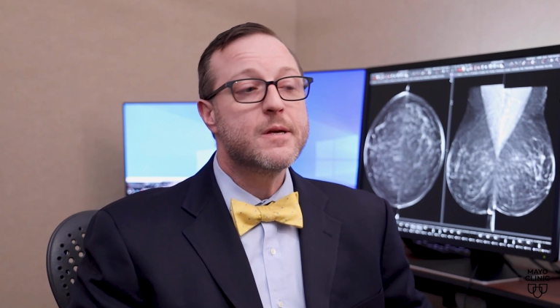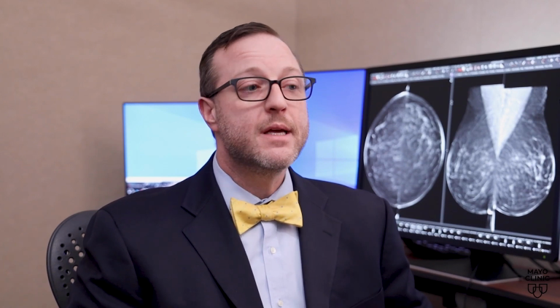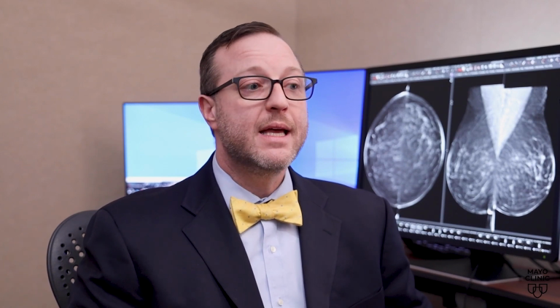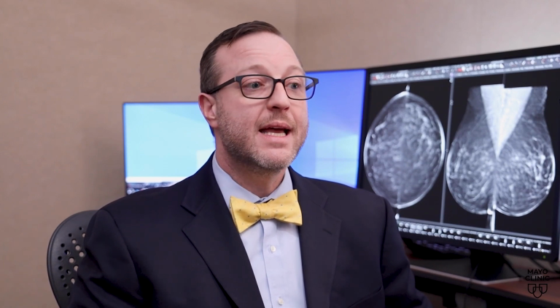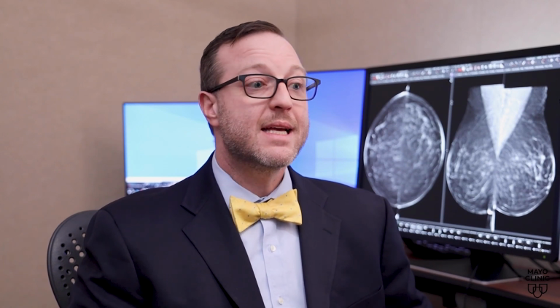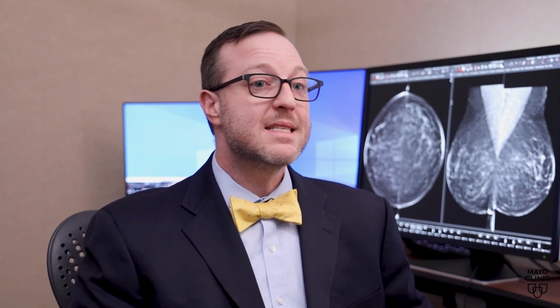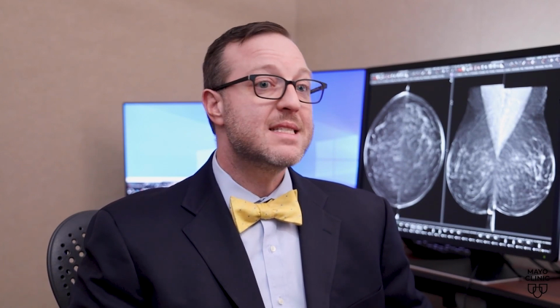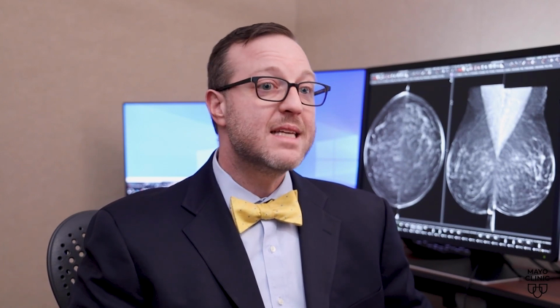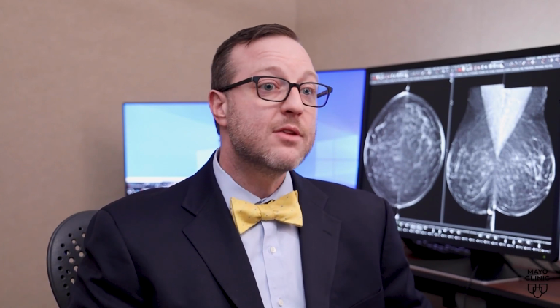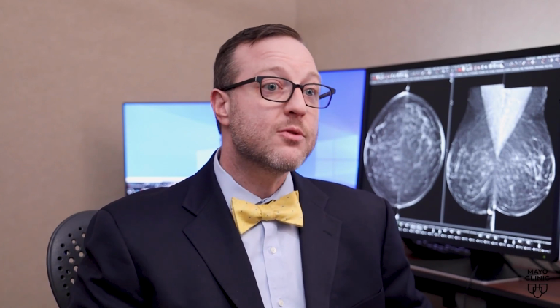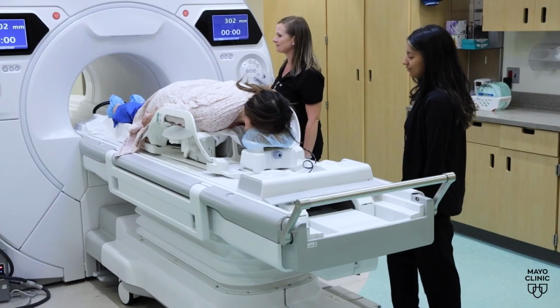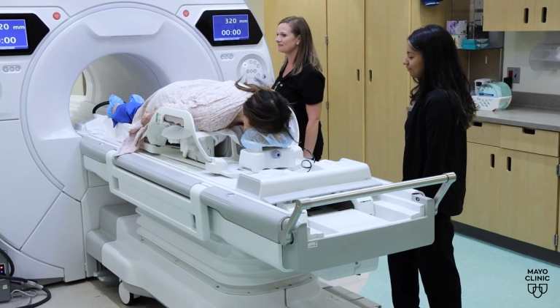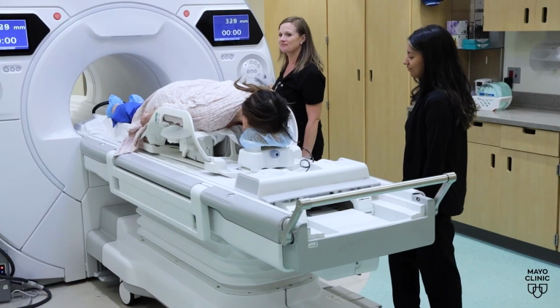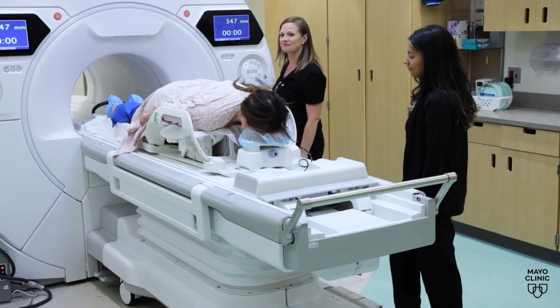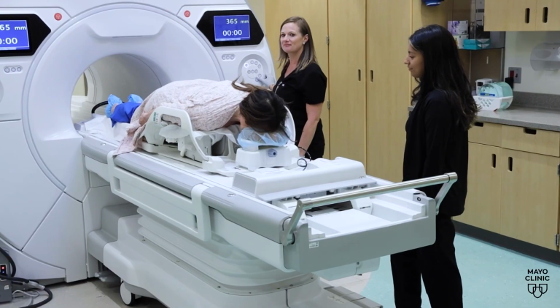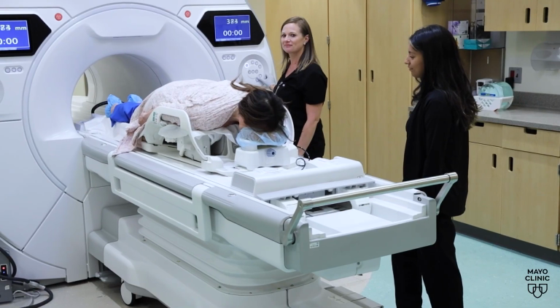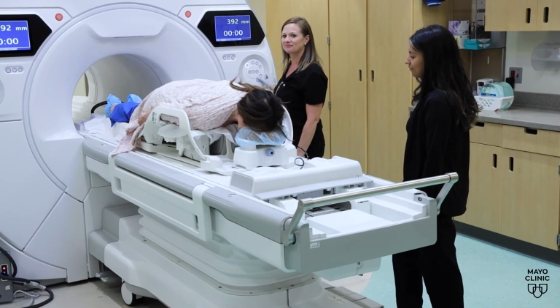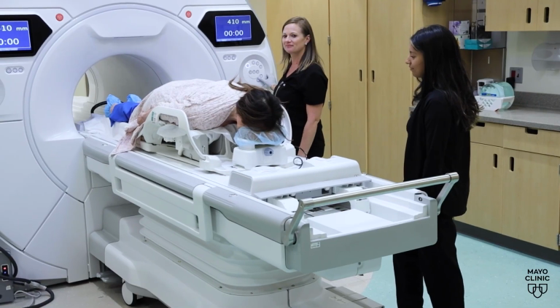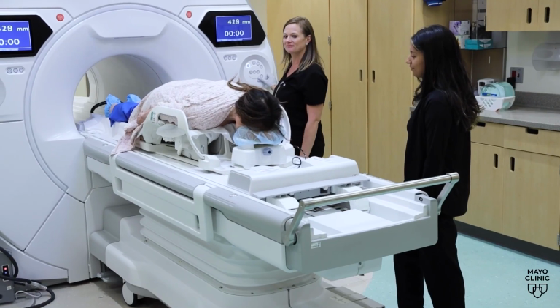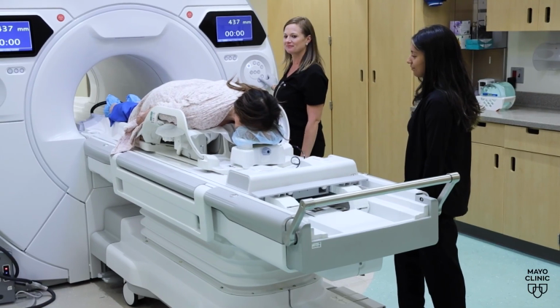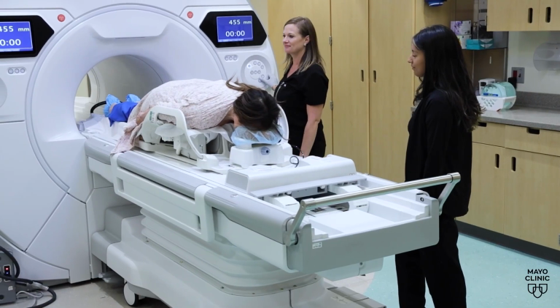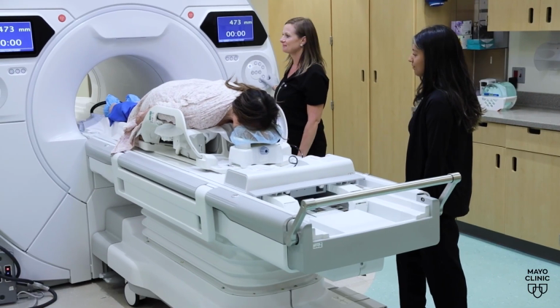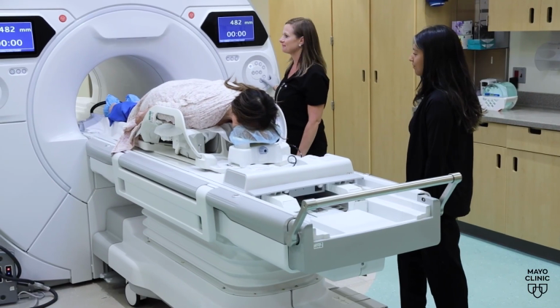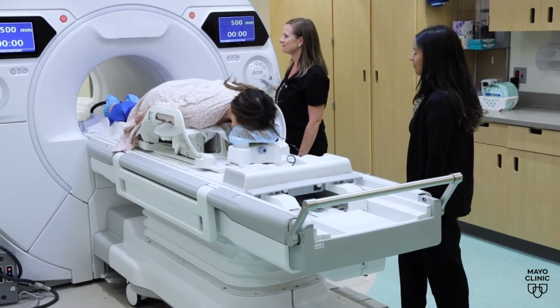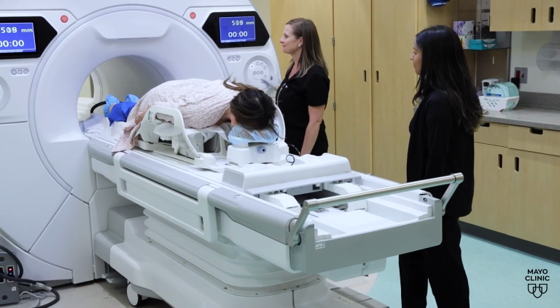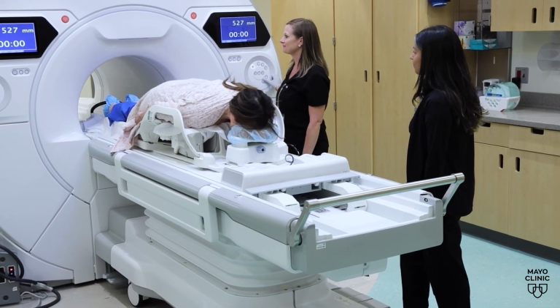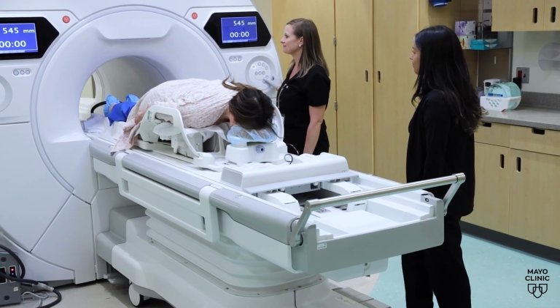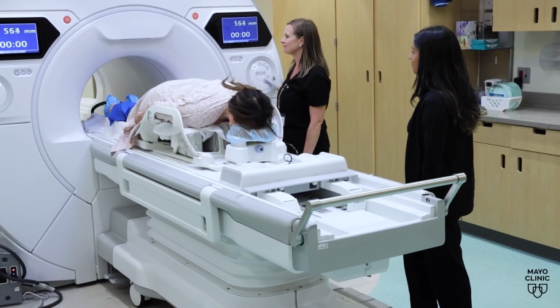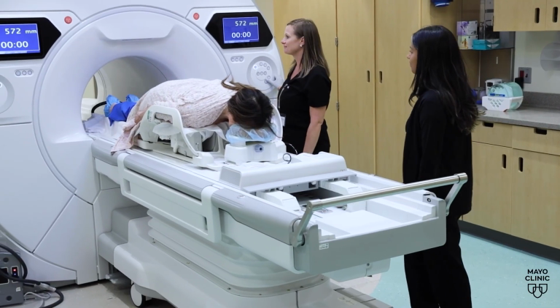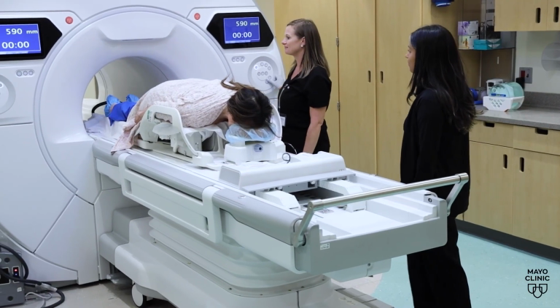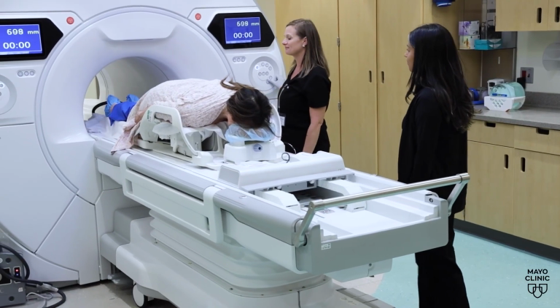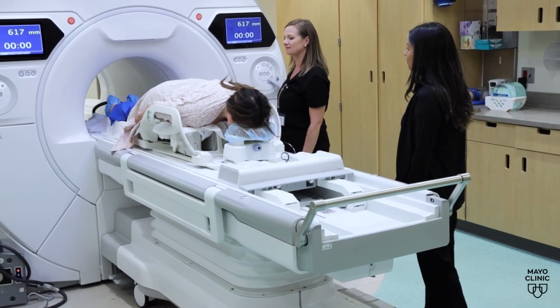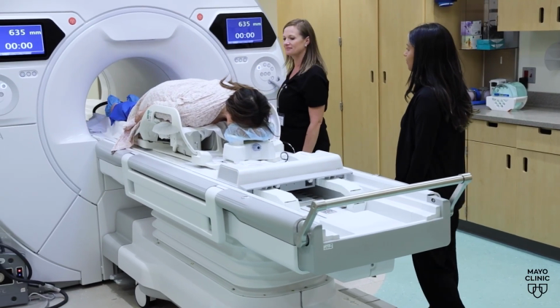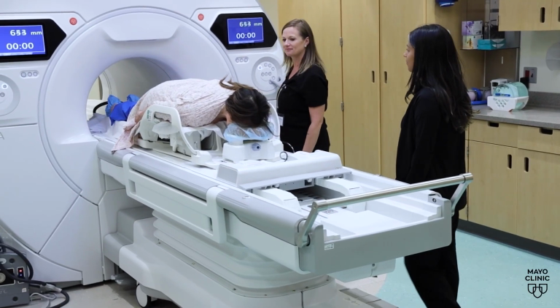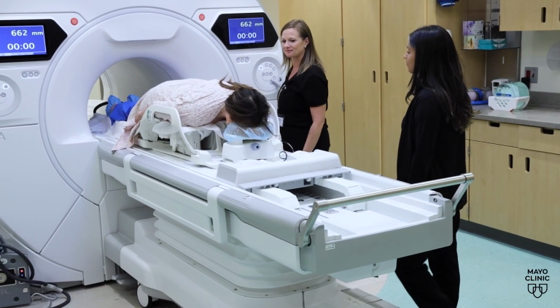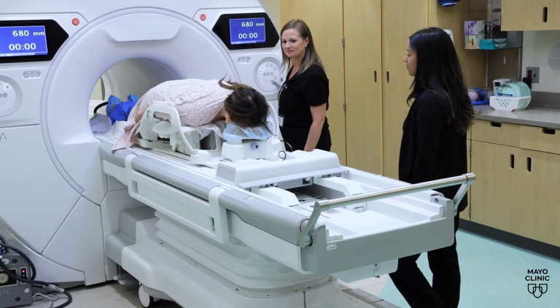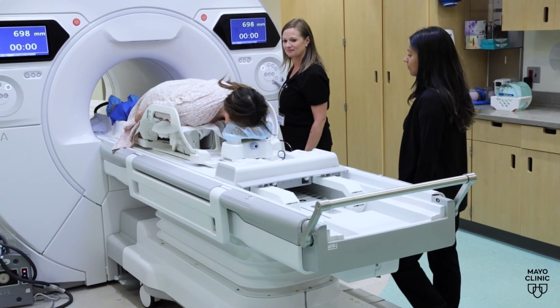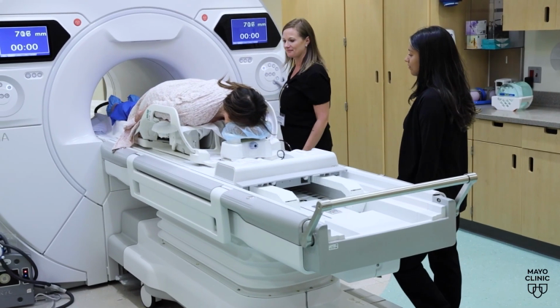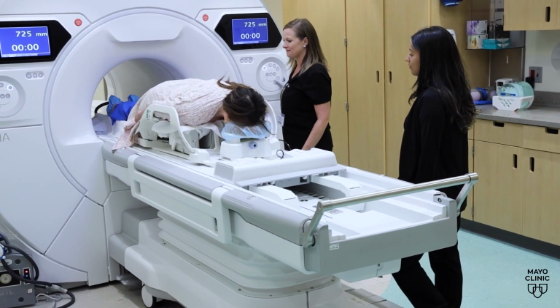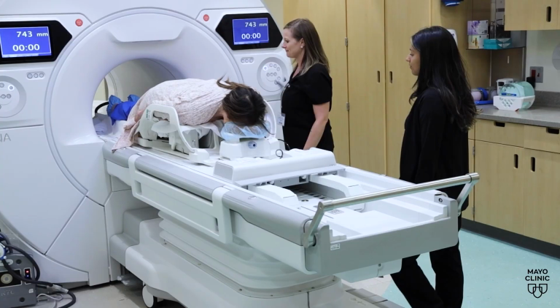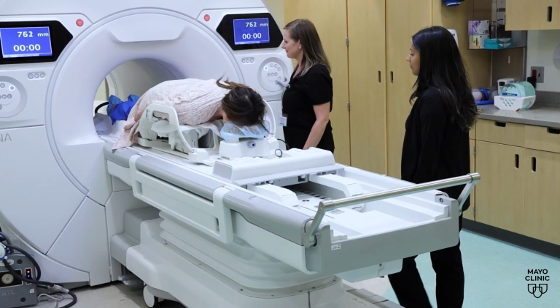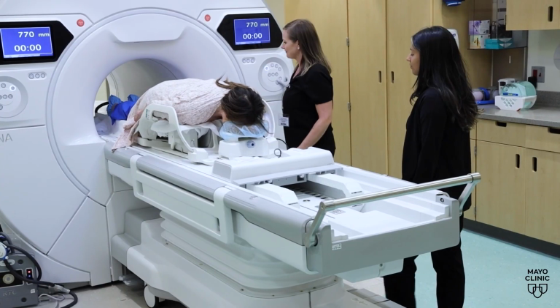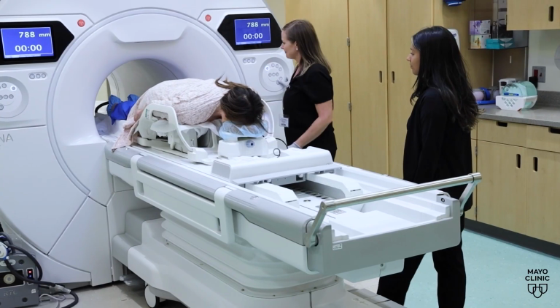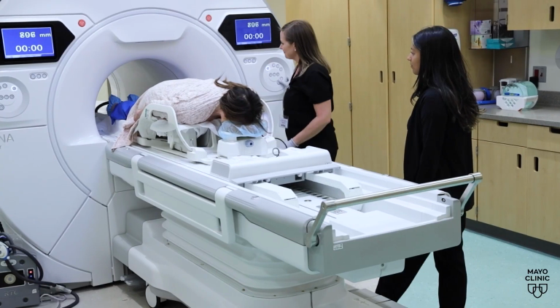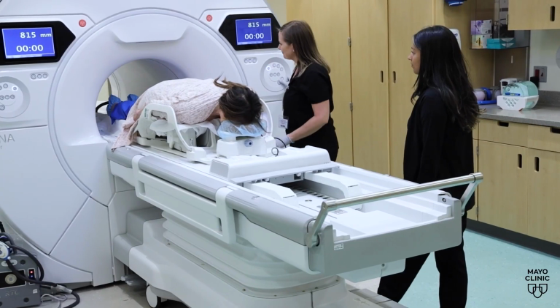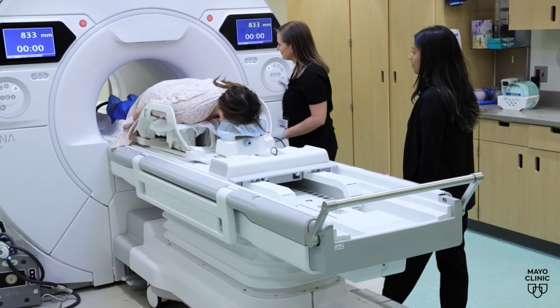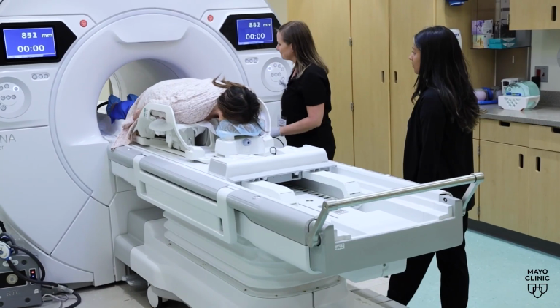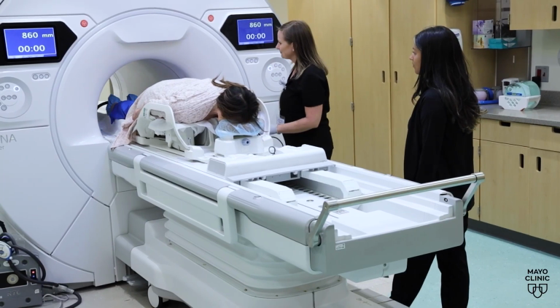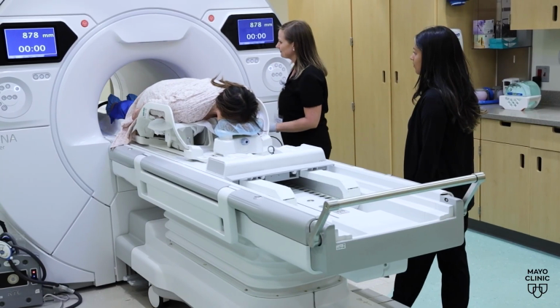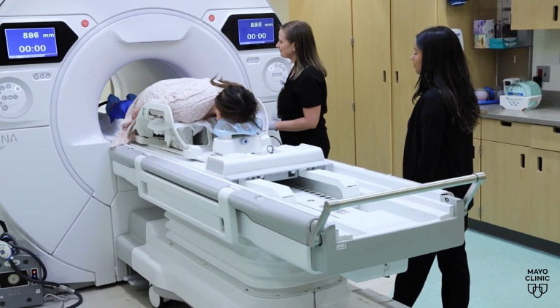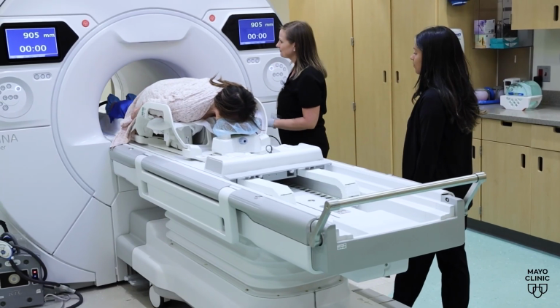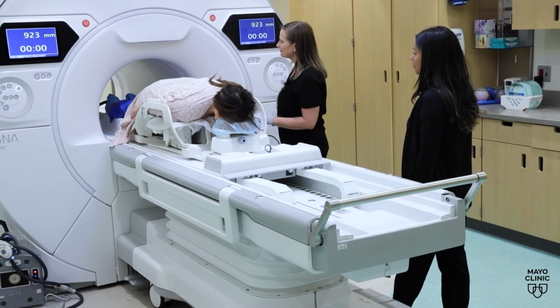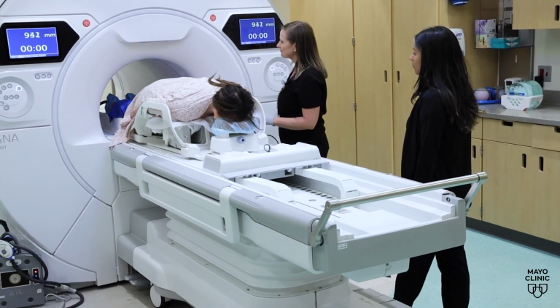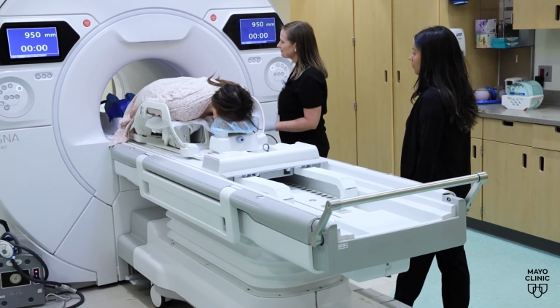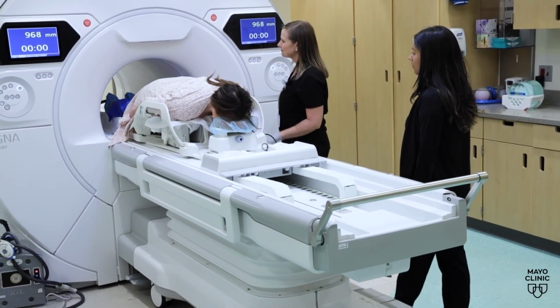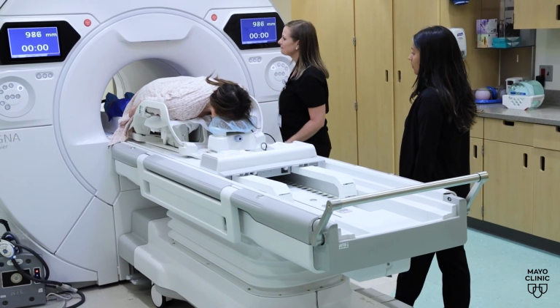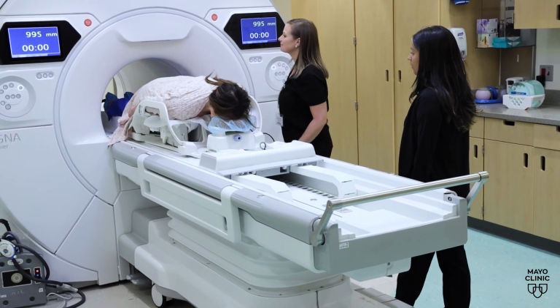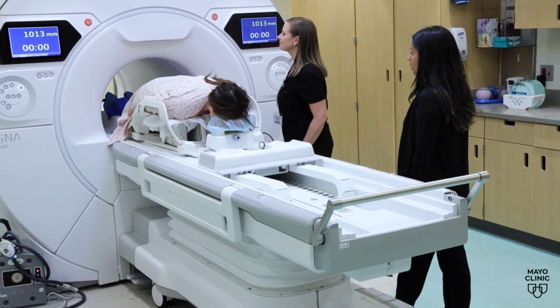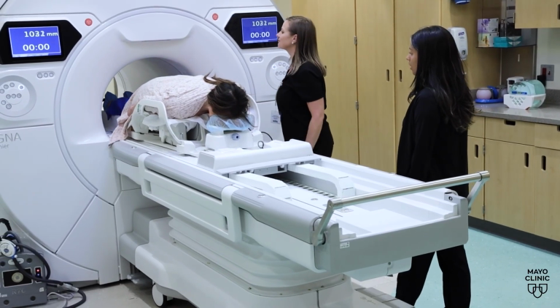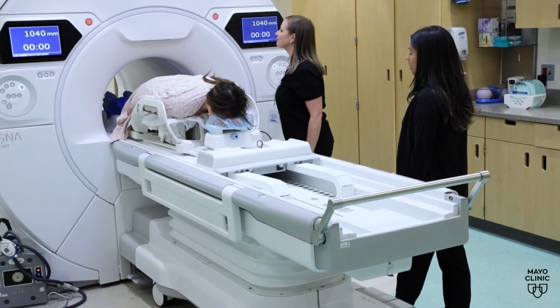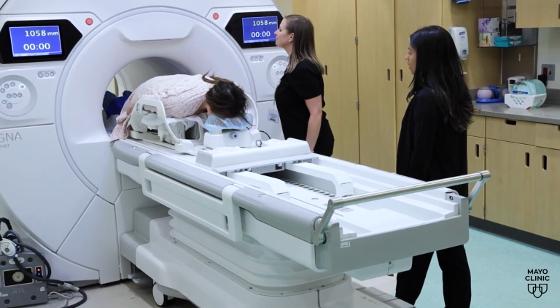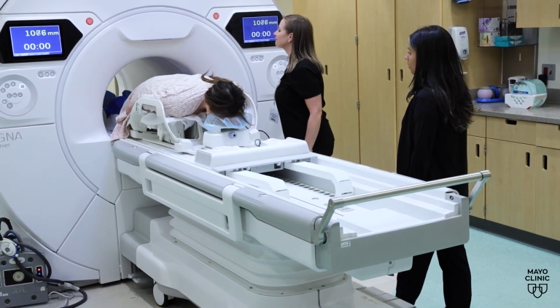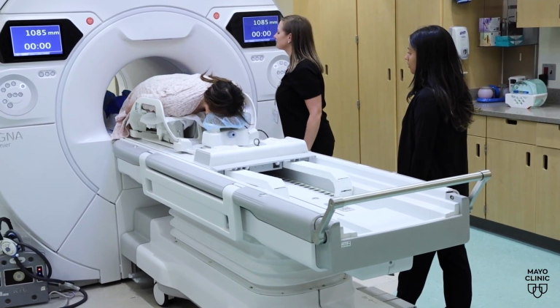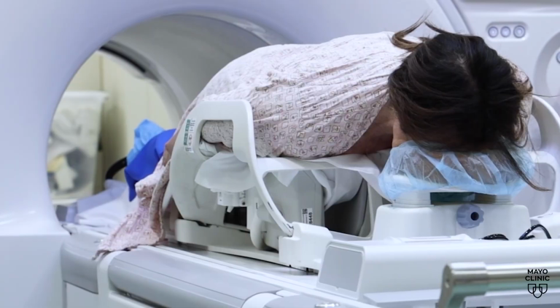It can see through density. It can find hard-to-see small cancers. But it's not for everyone.